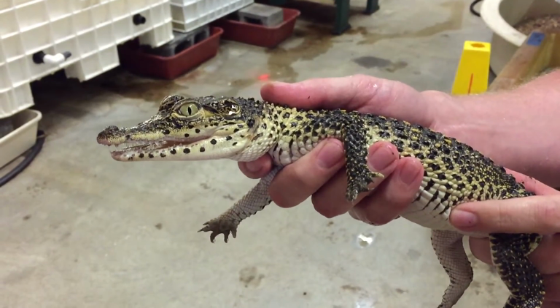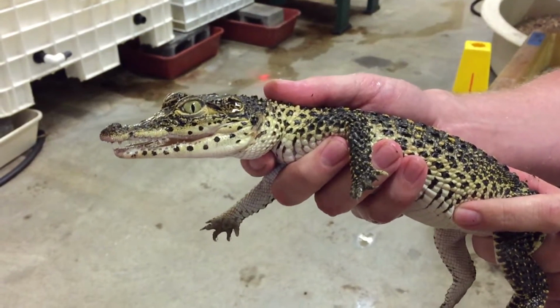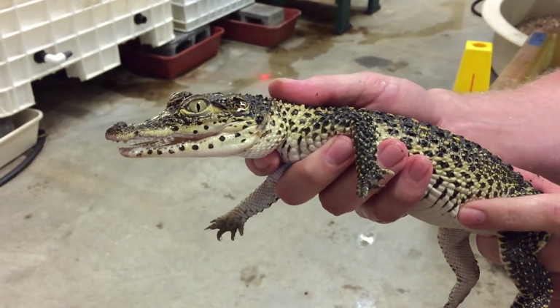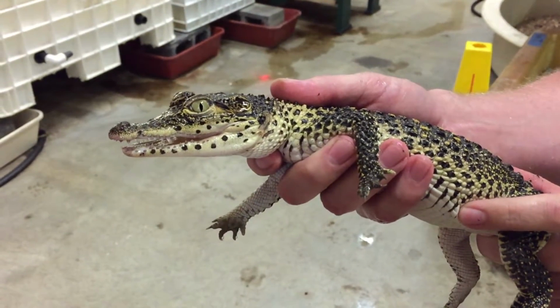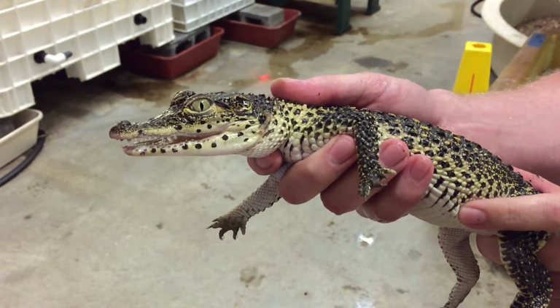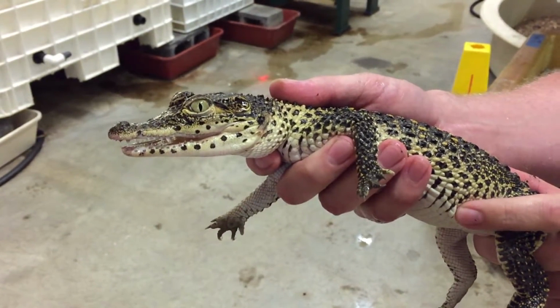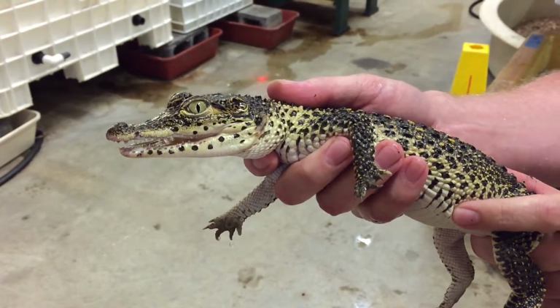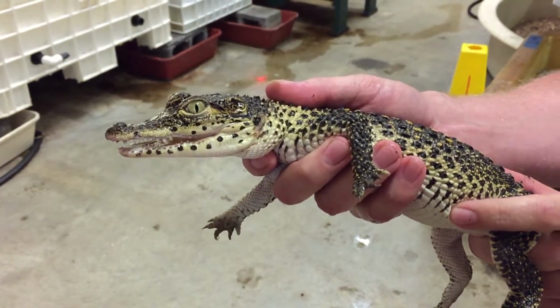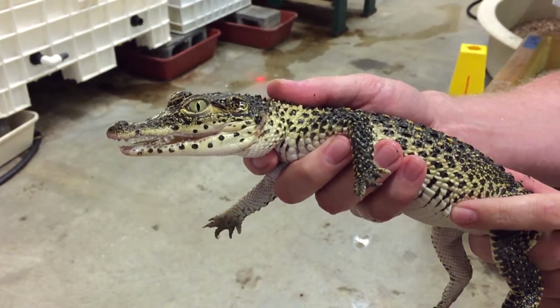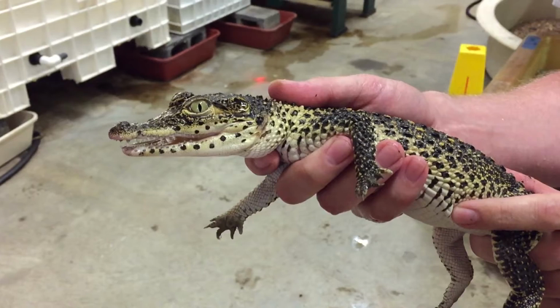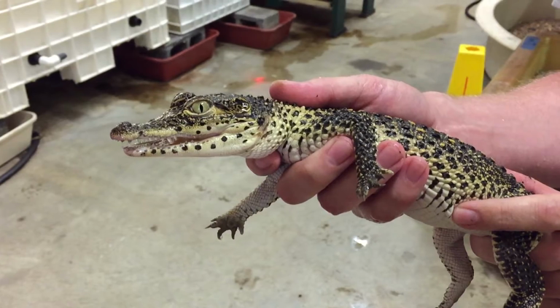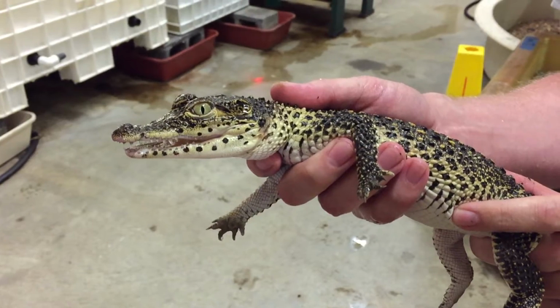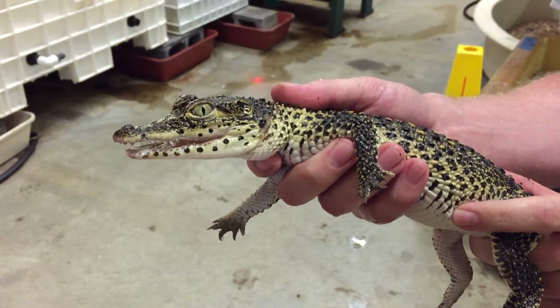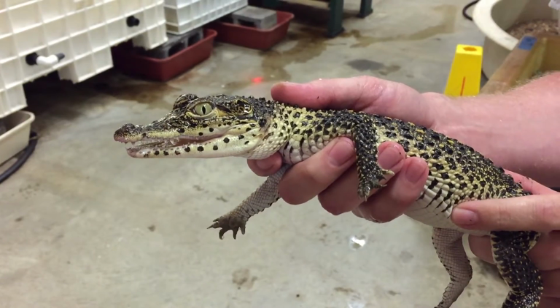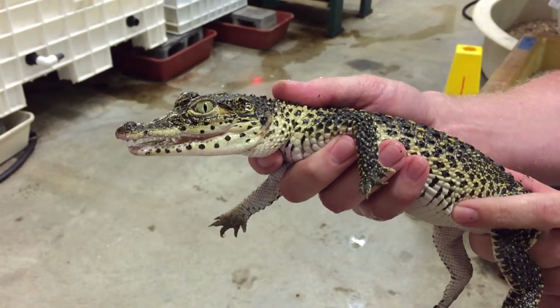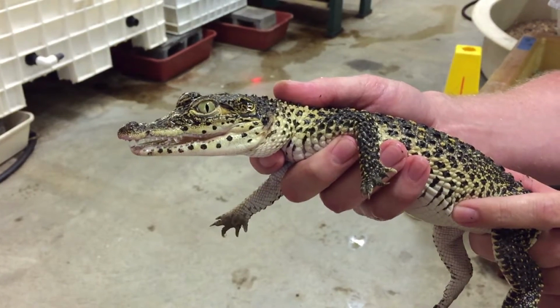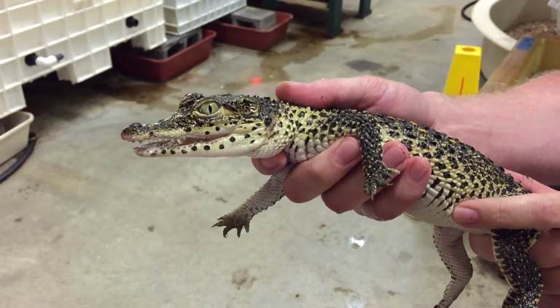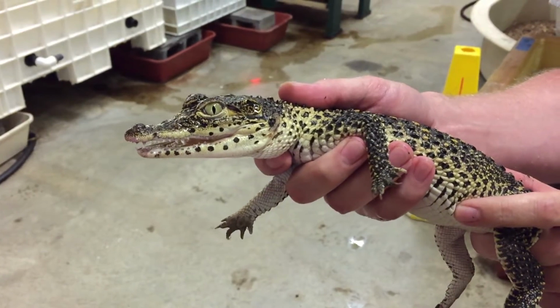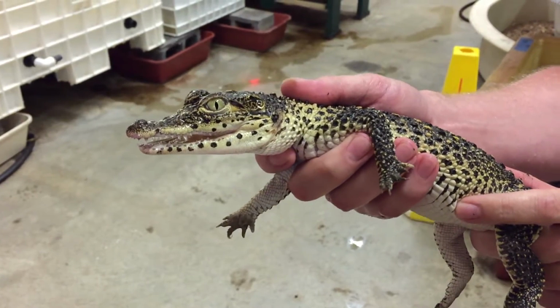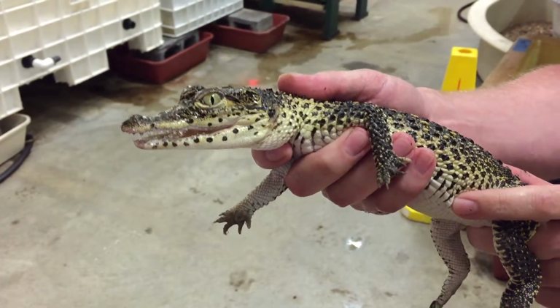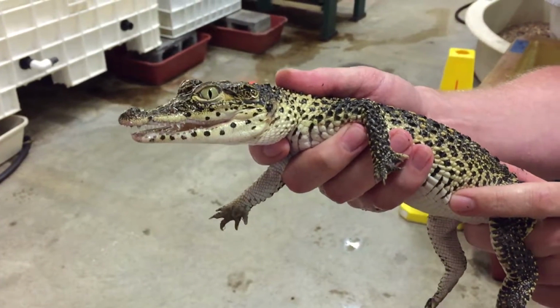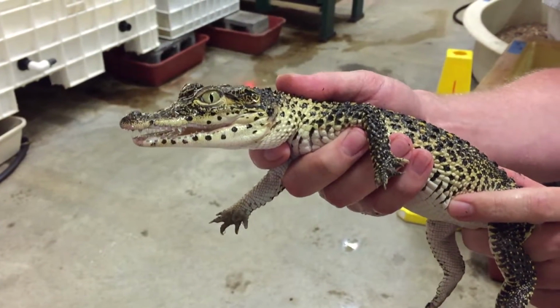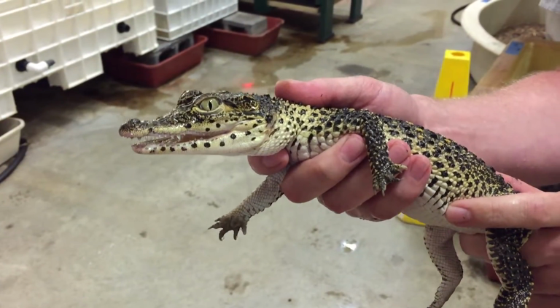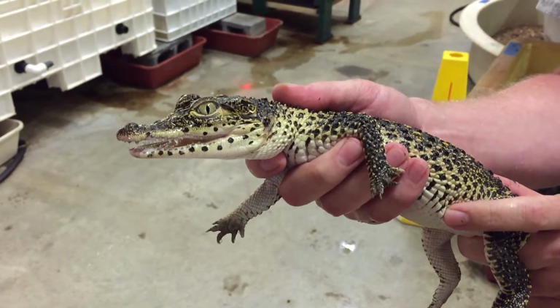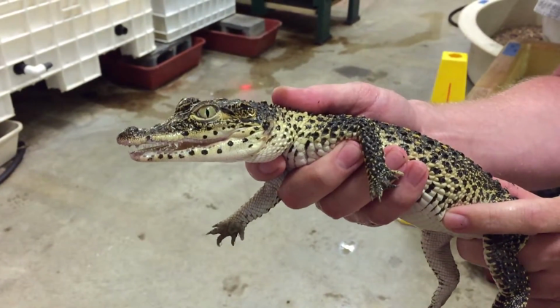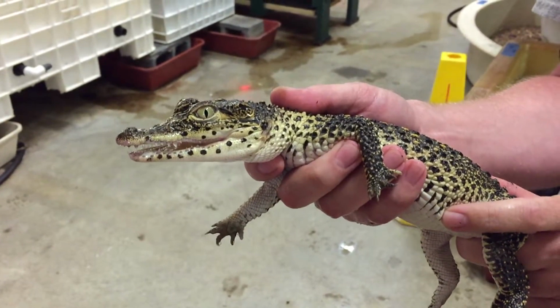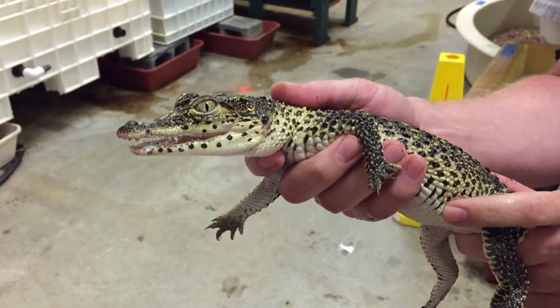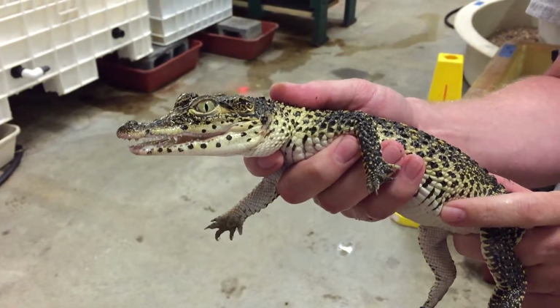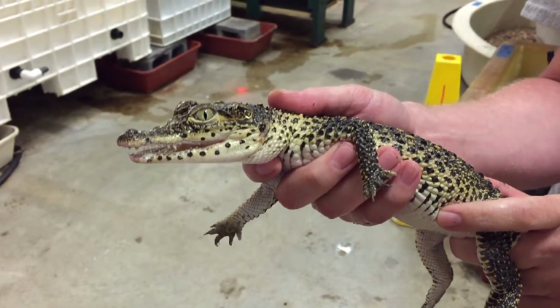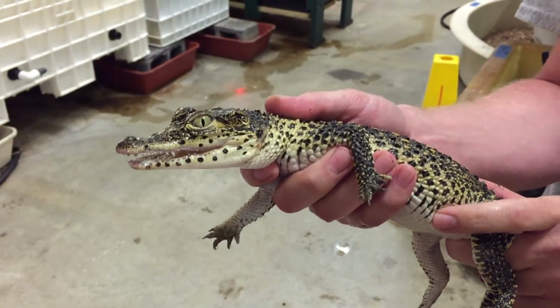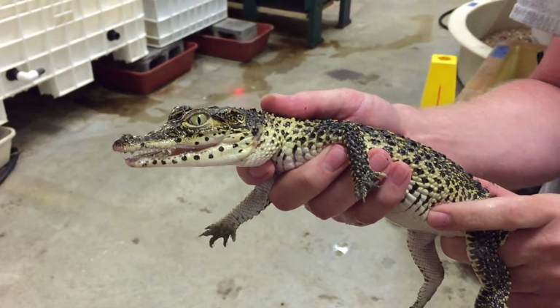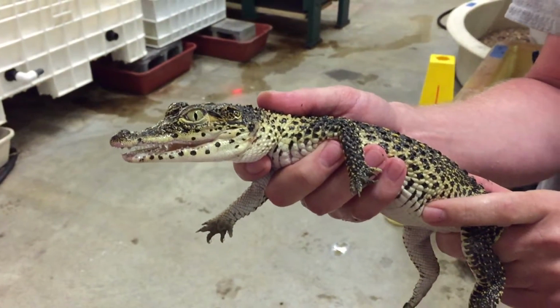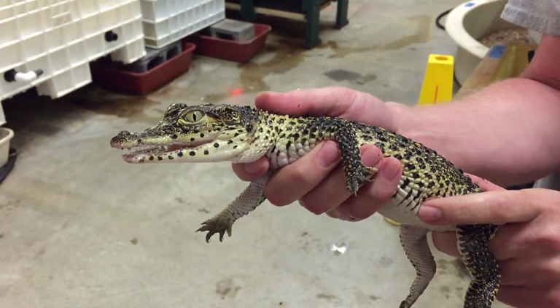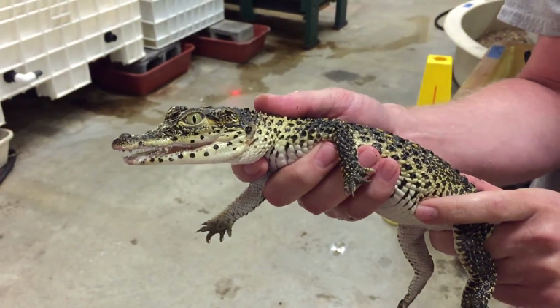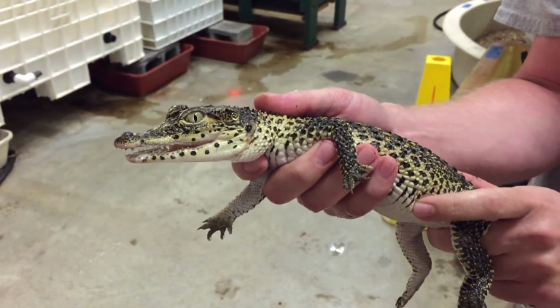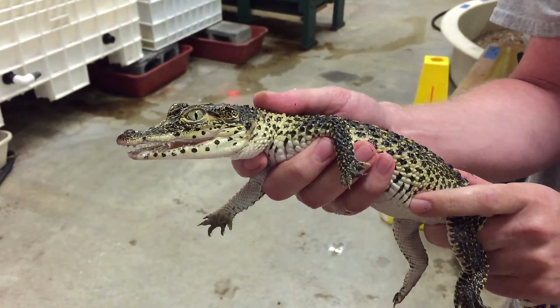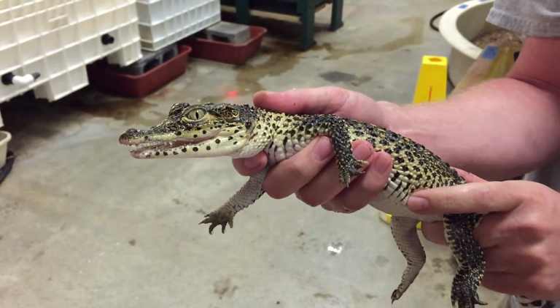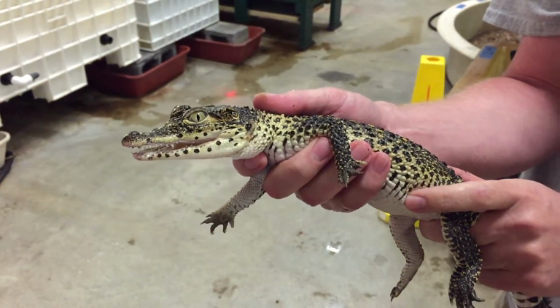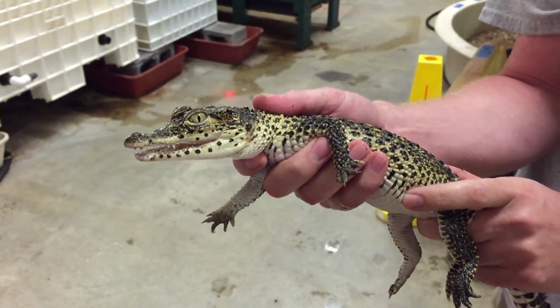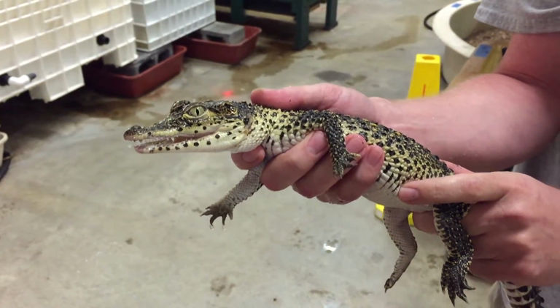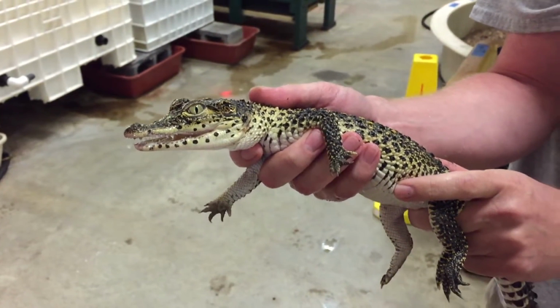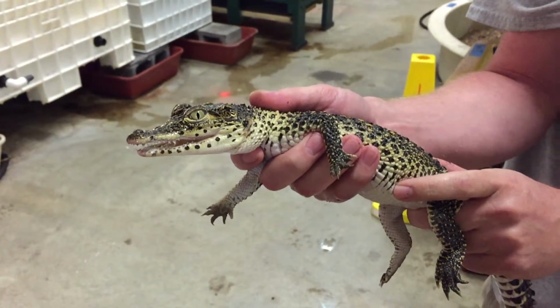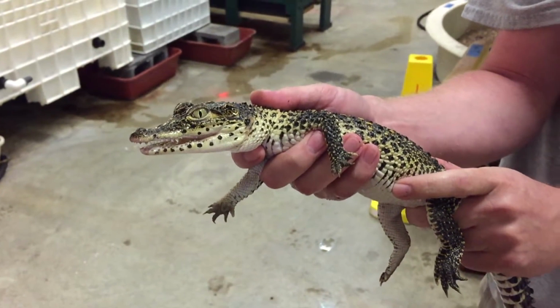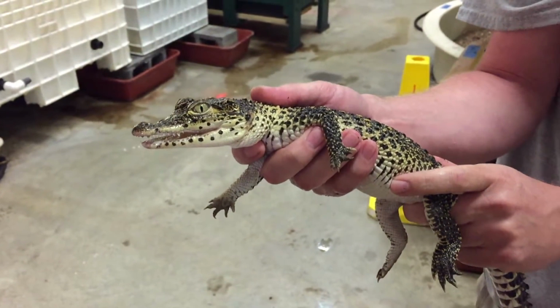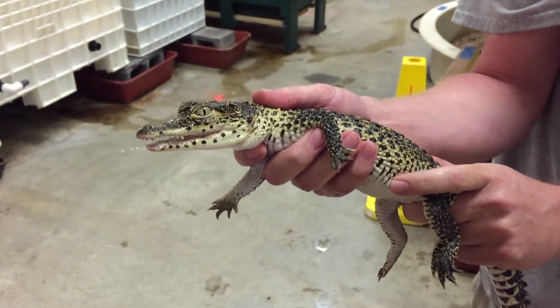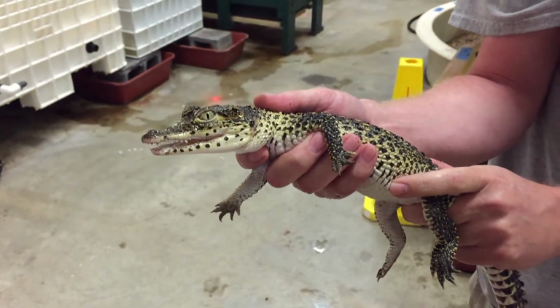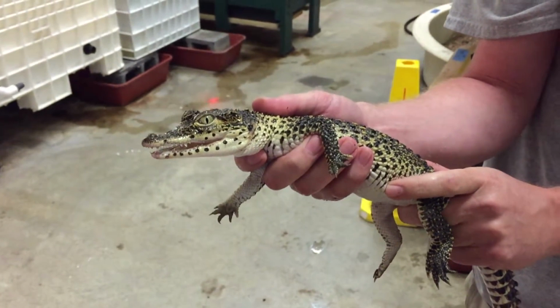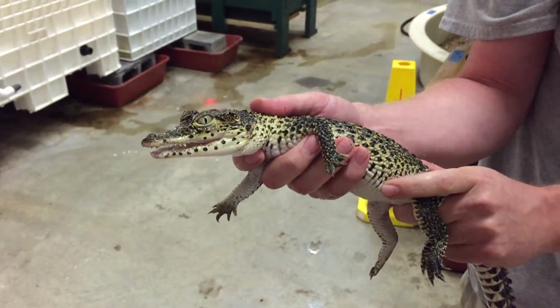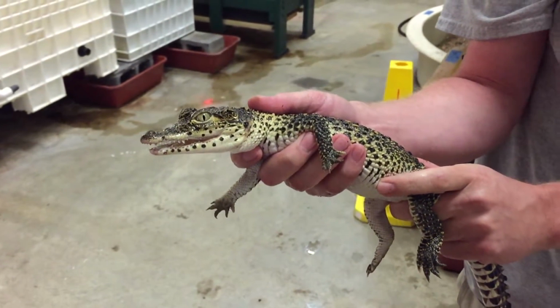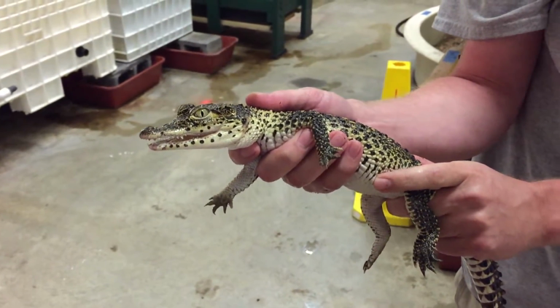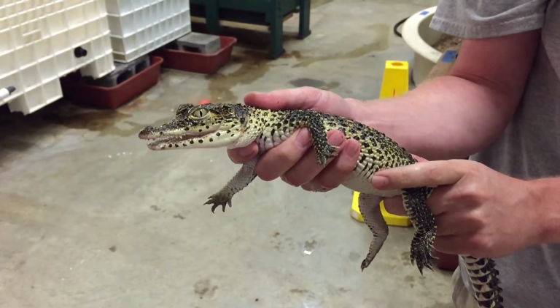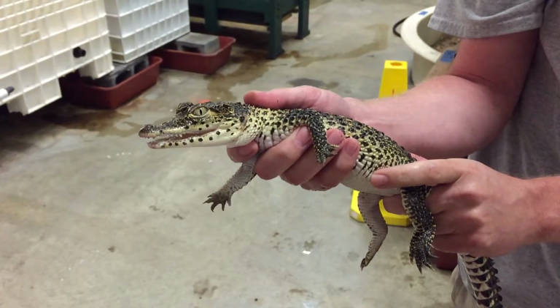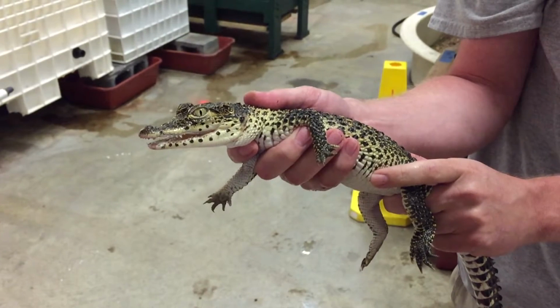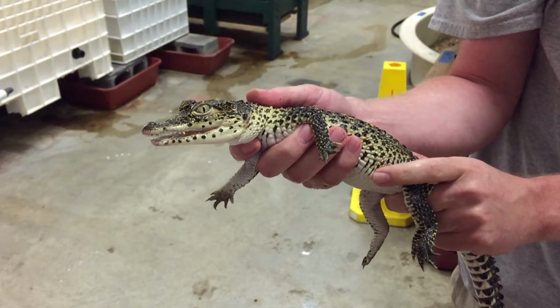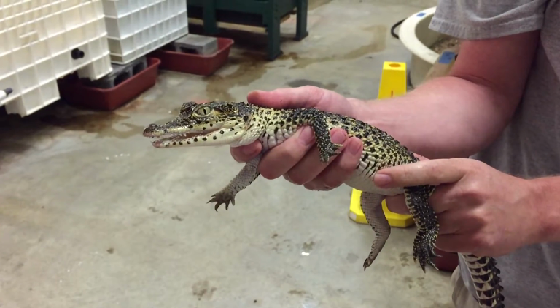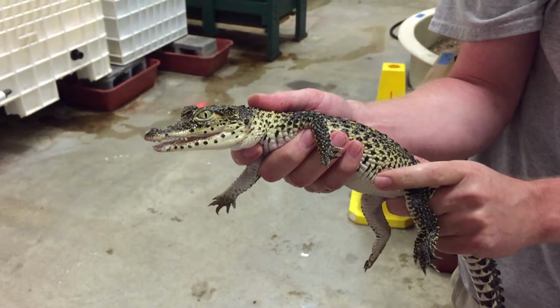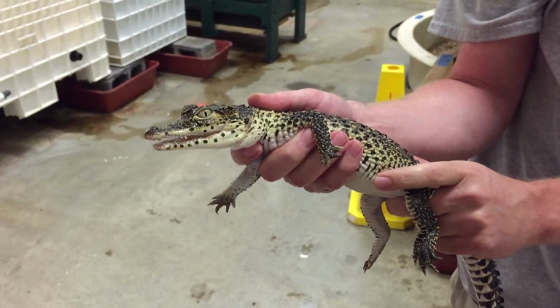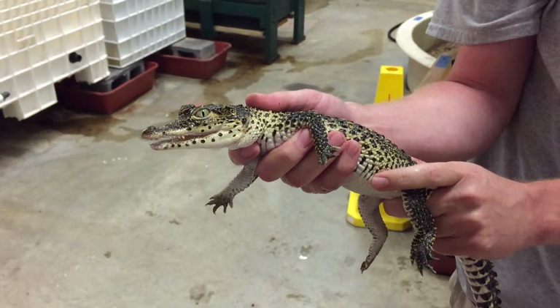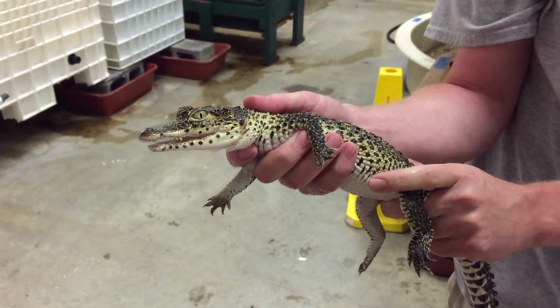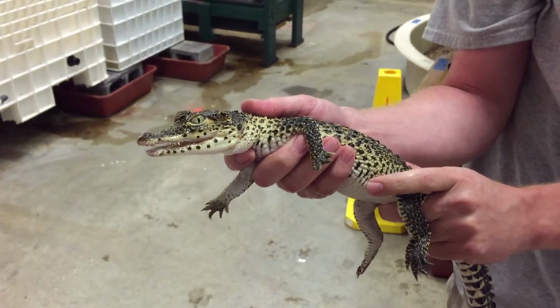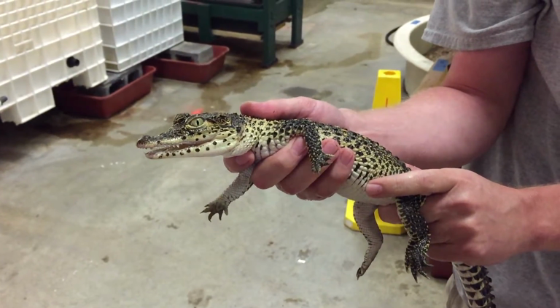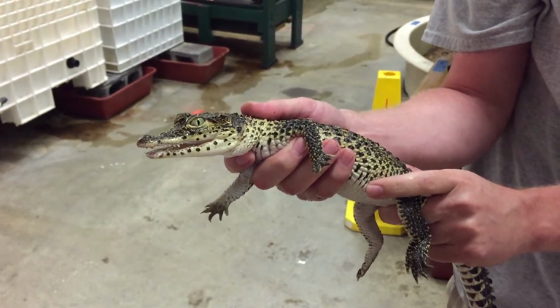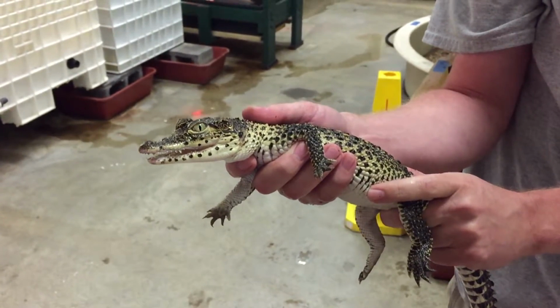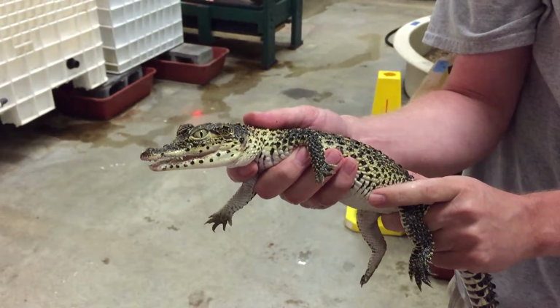Are they being preserved here from extinction? Yes, they're part of a species survival plan, and they're also breeding some in Cuba as well.